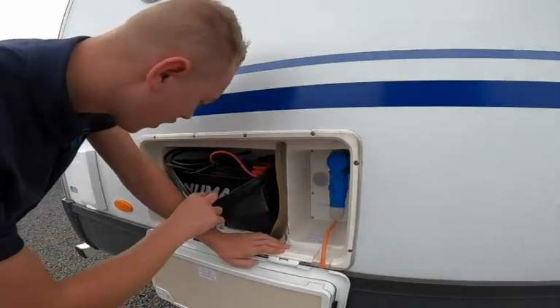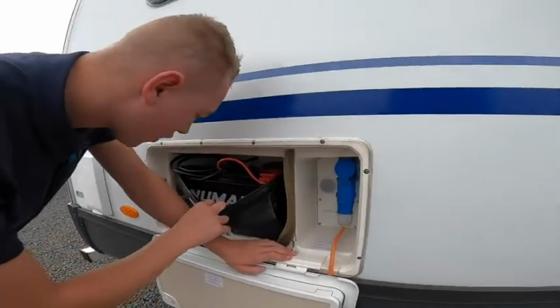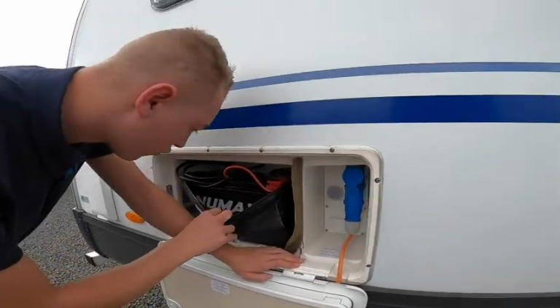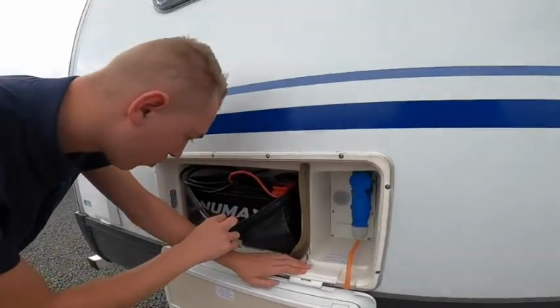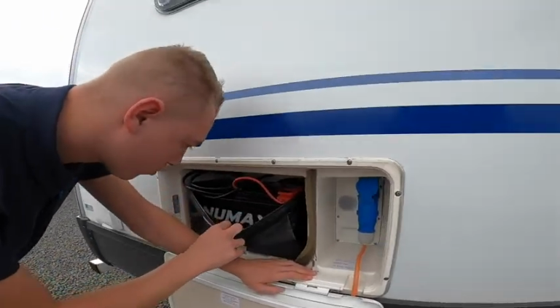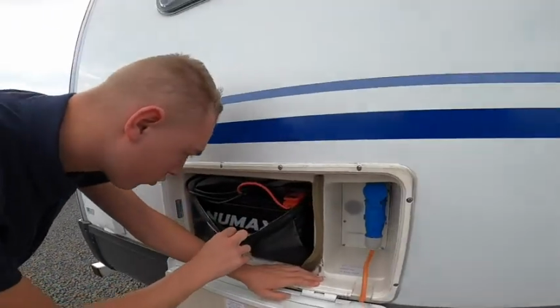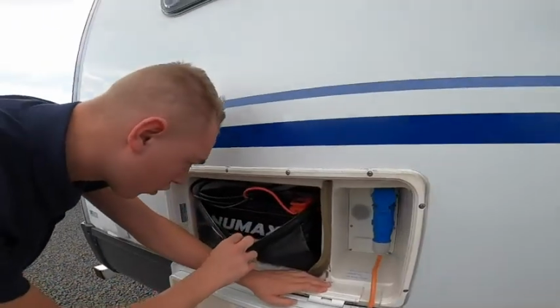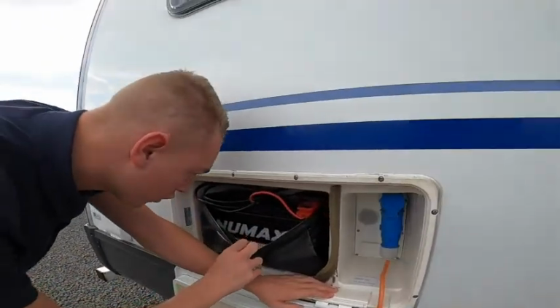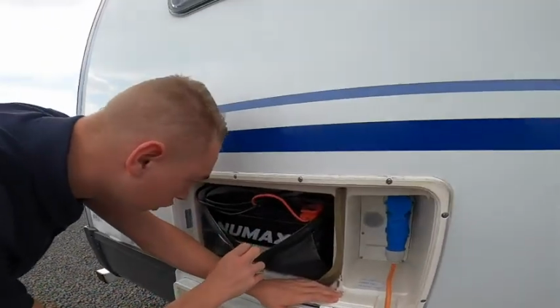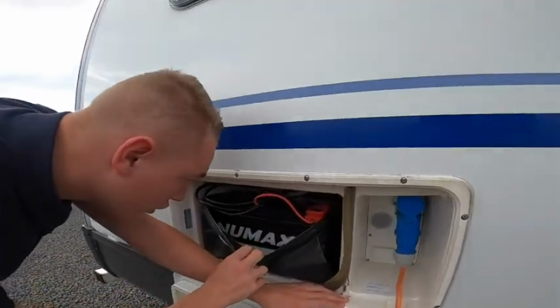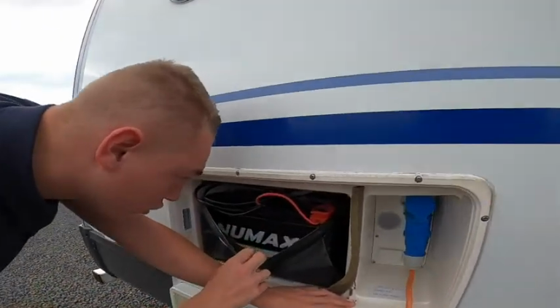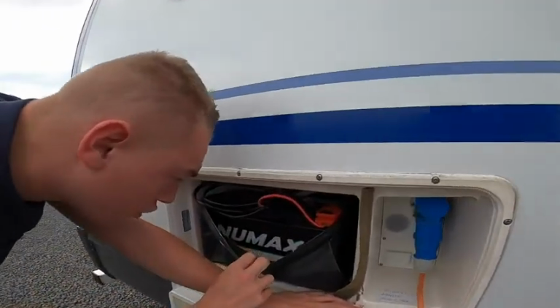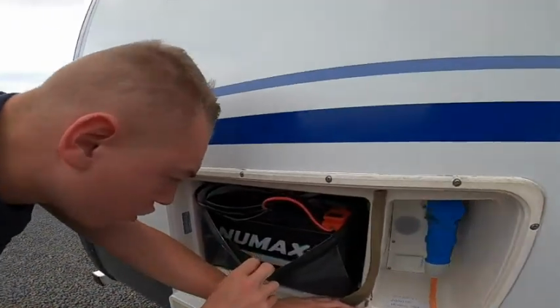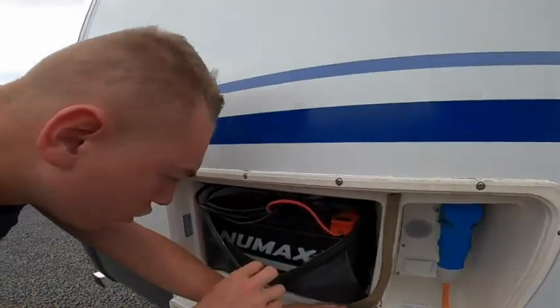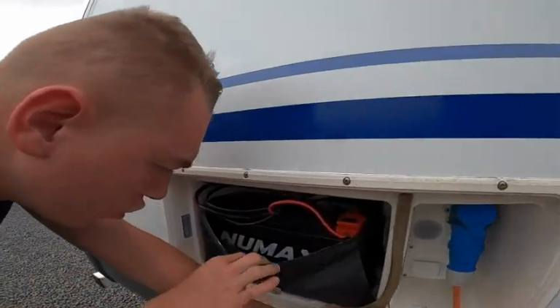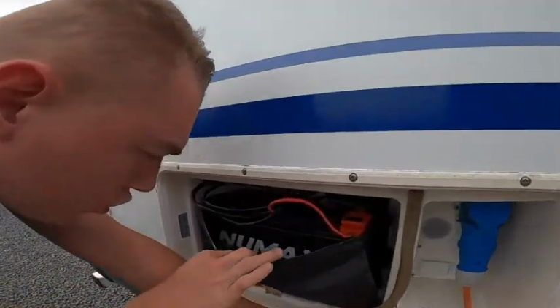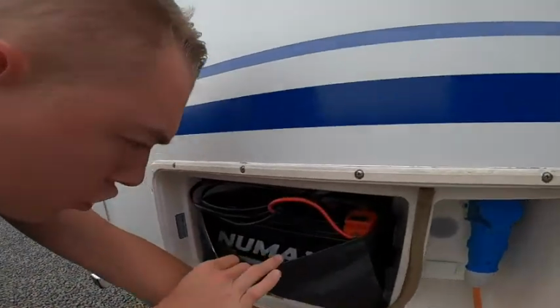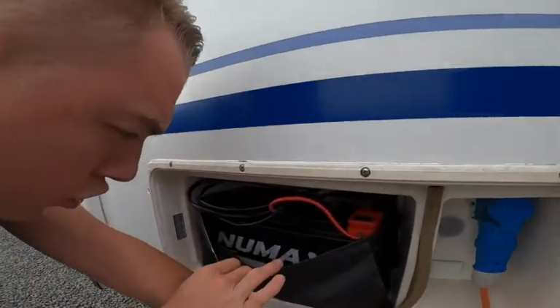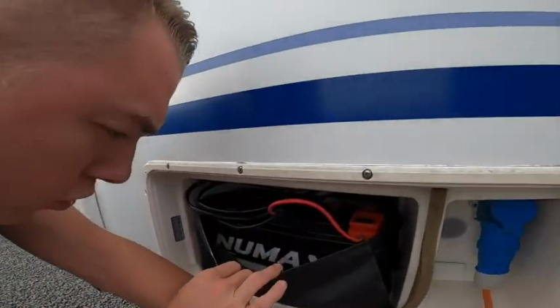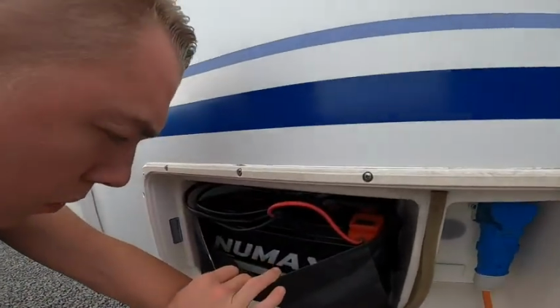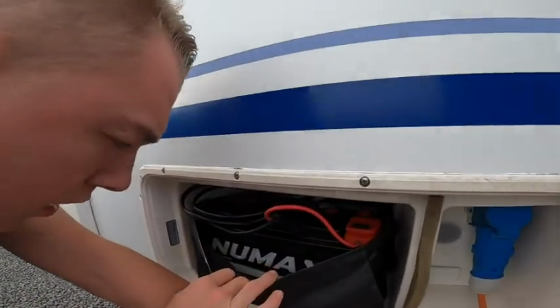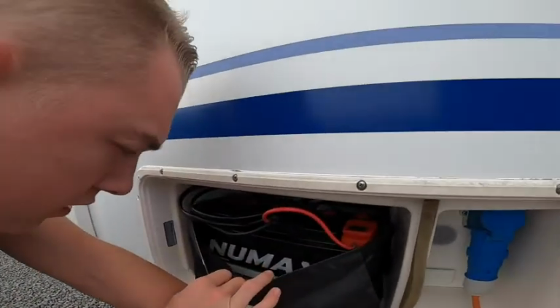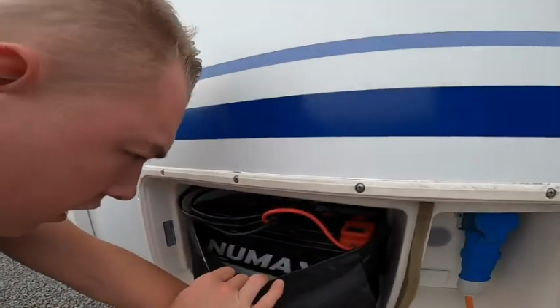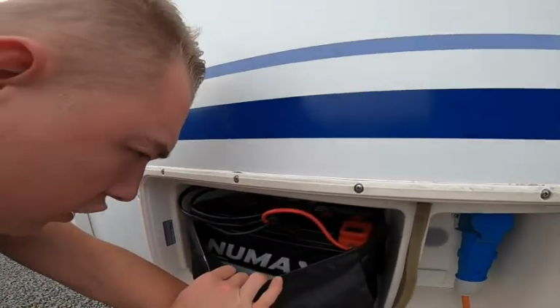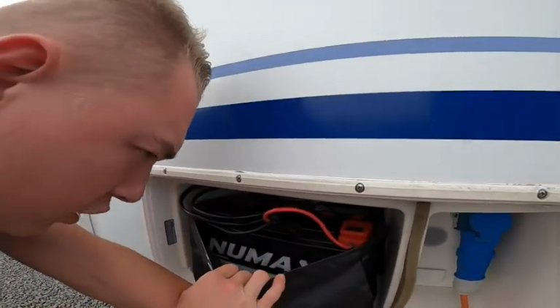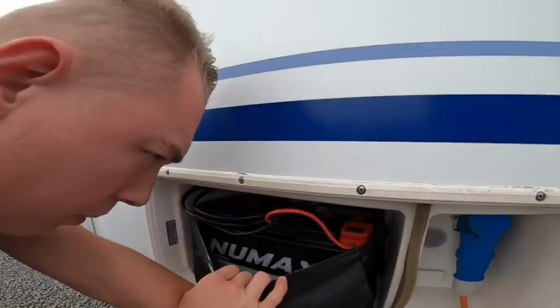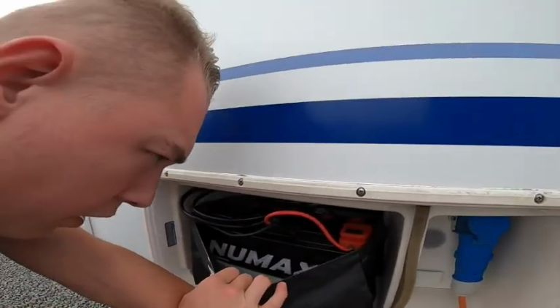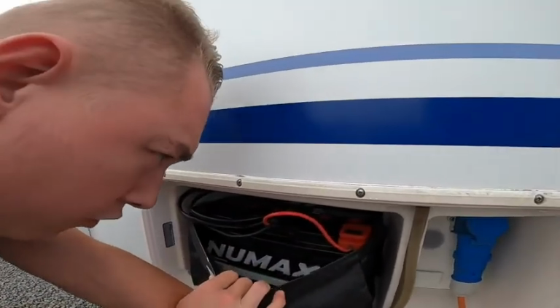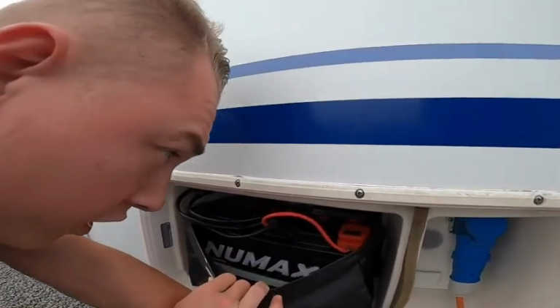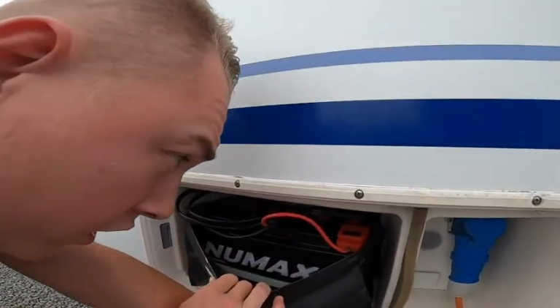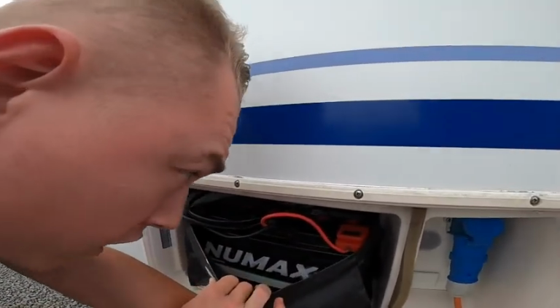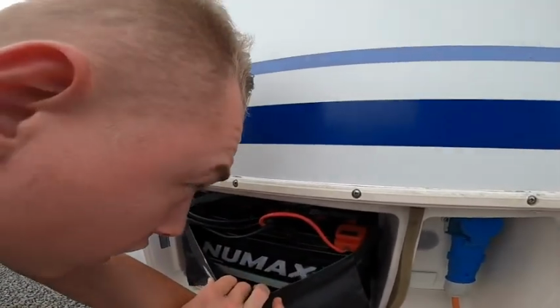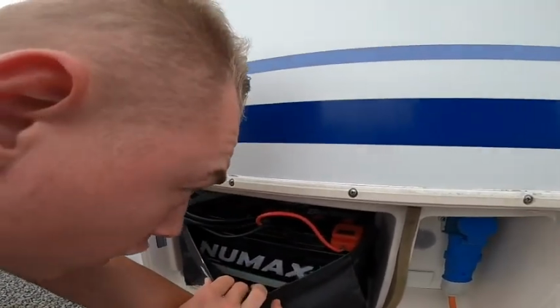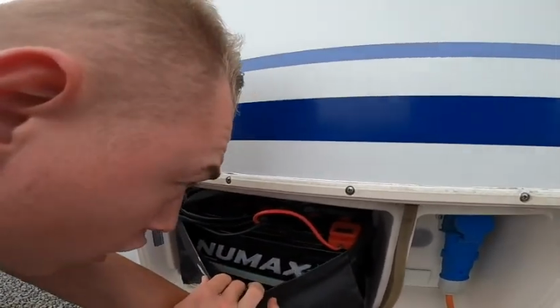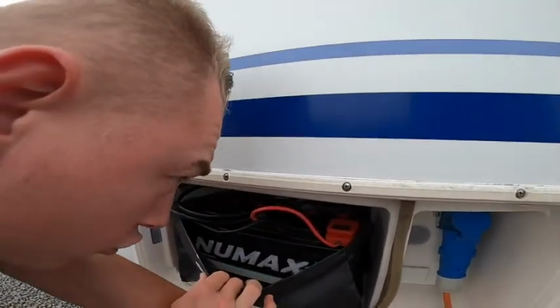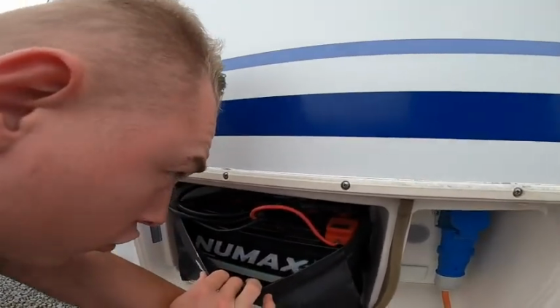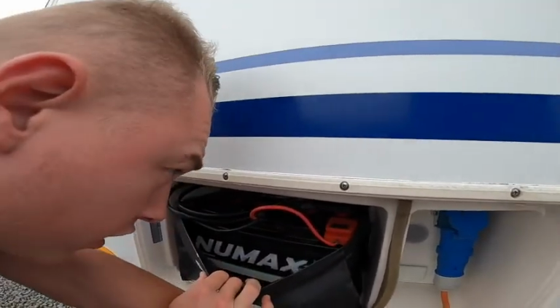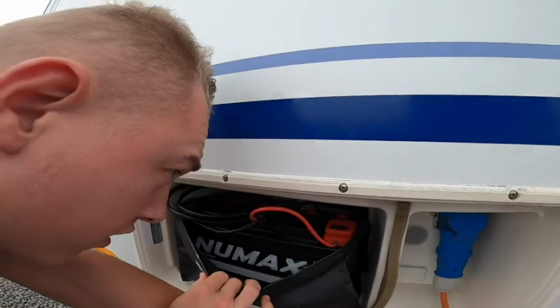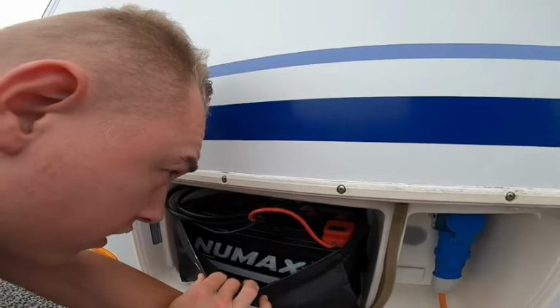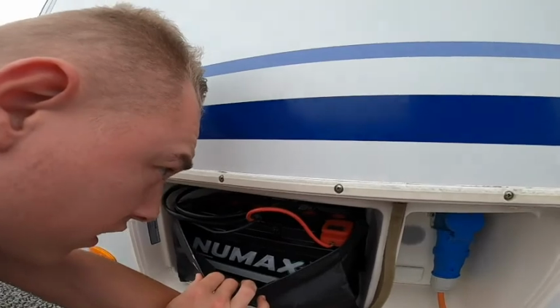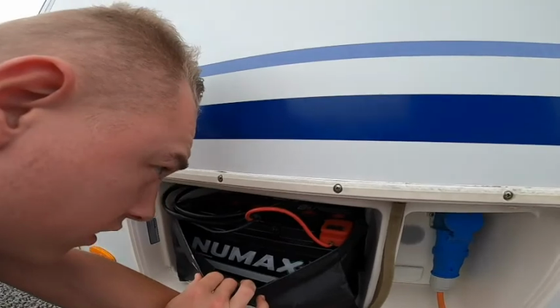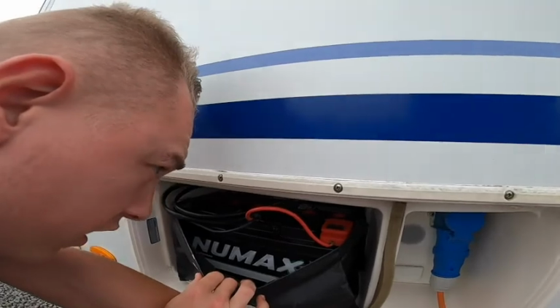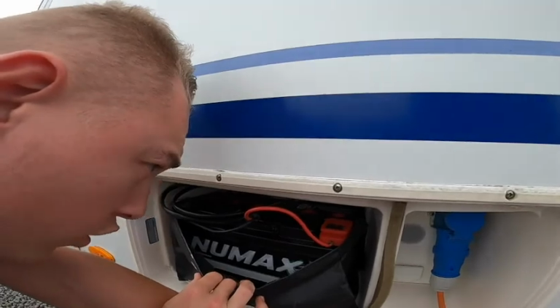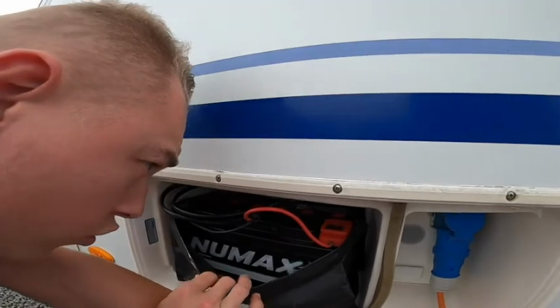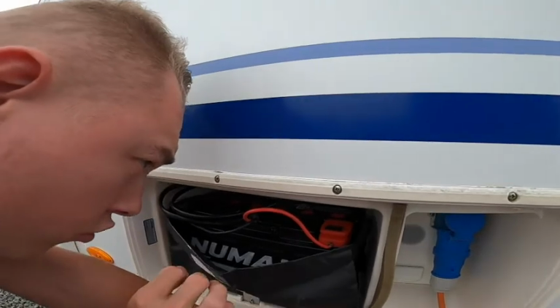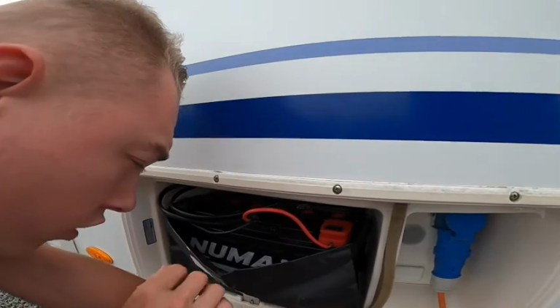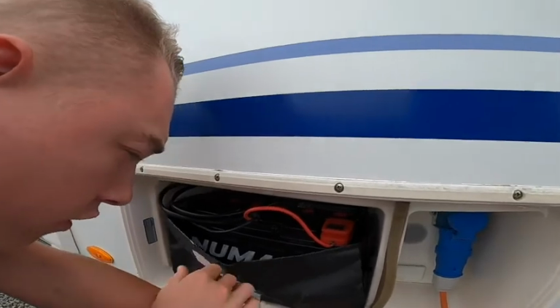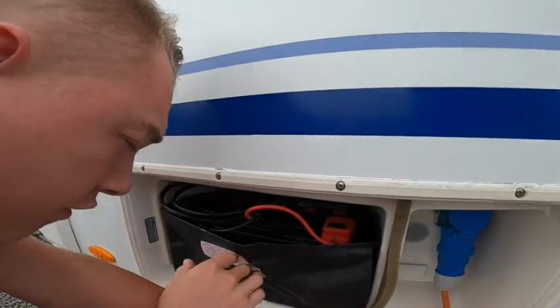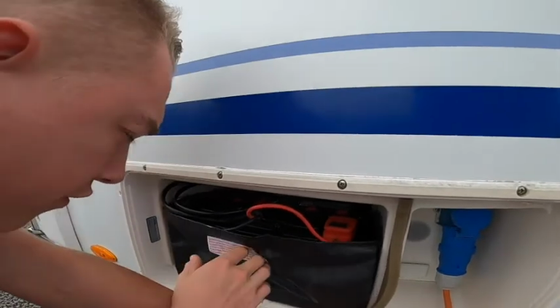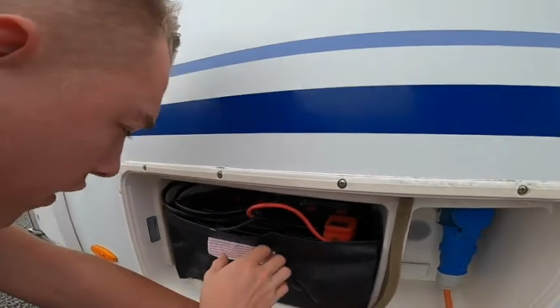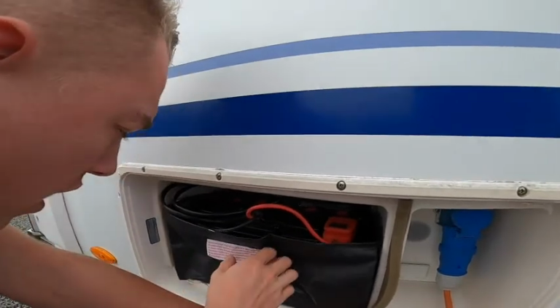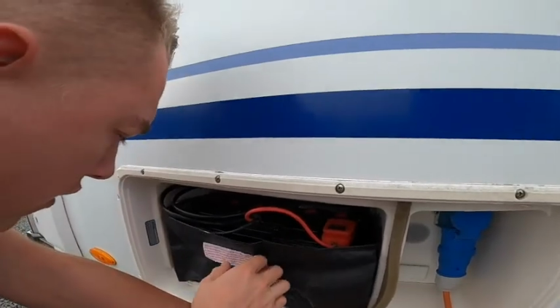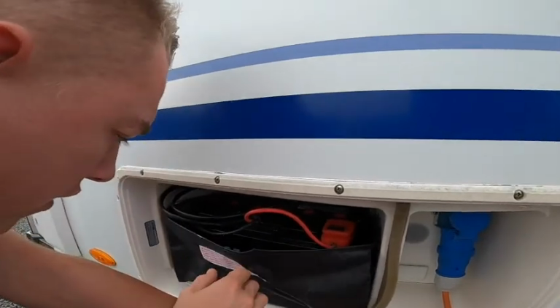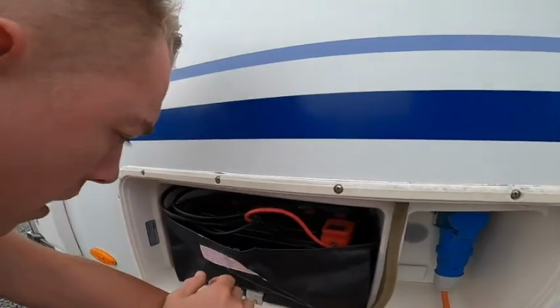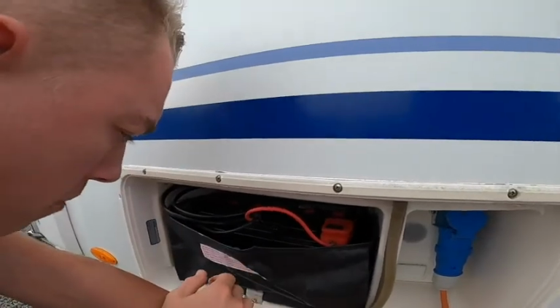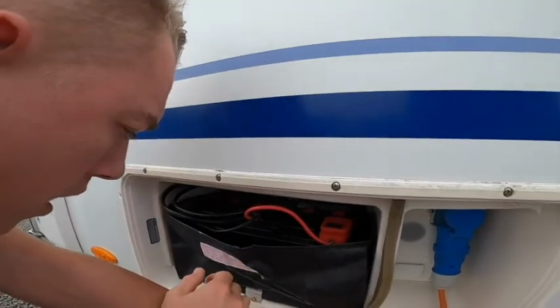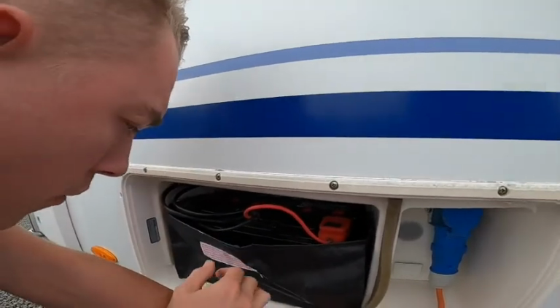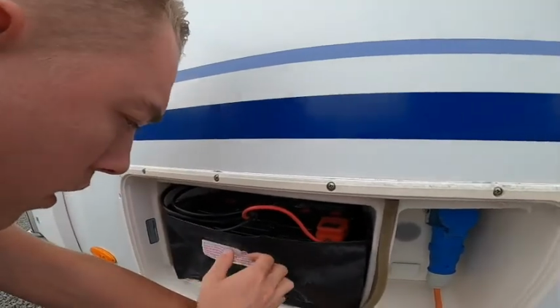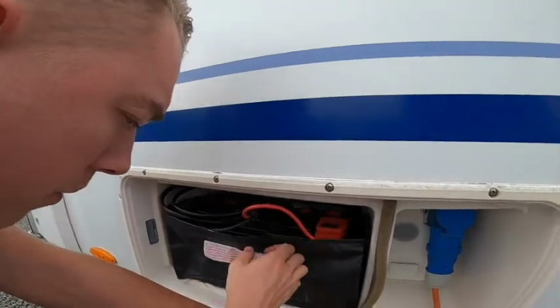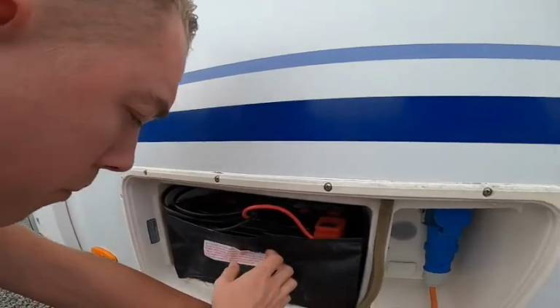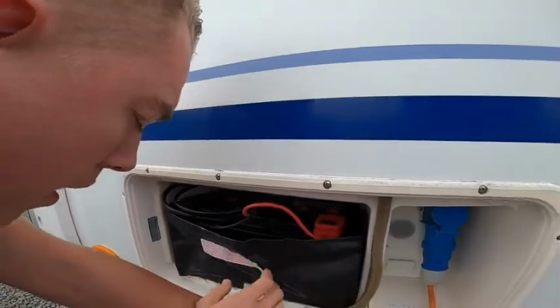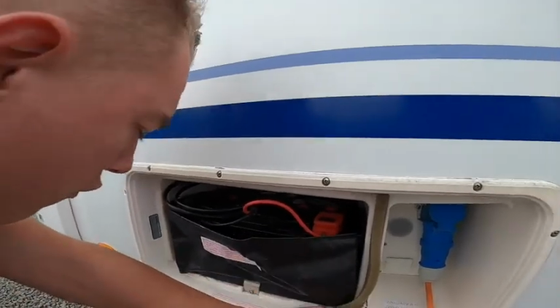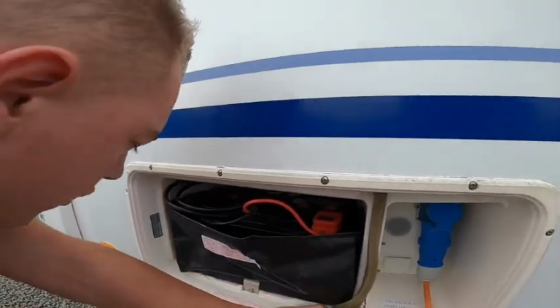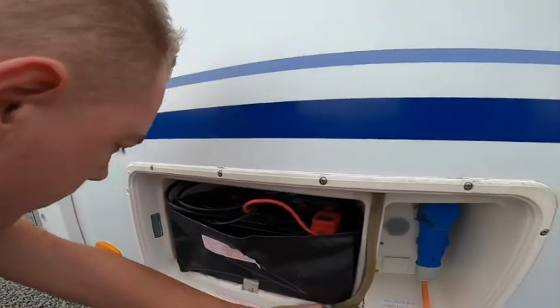You've also got your new Maxxima leisure battery — this is a 105 amp-hour battery.